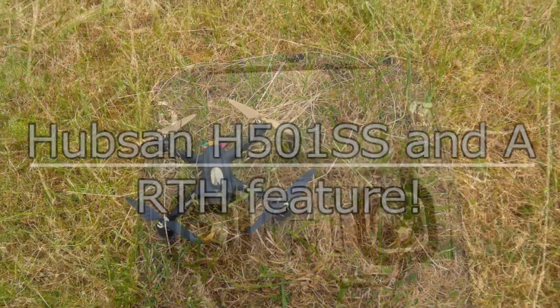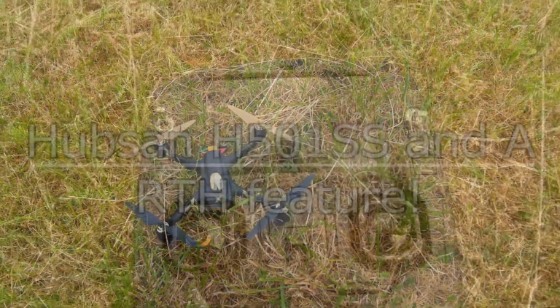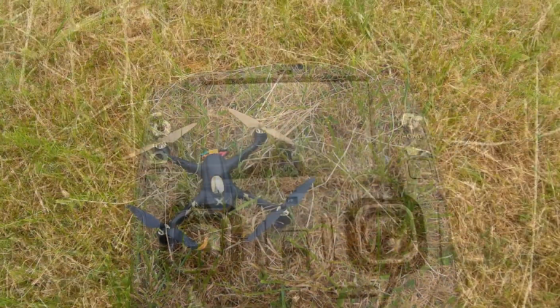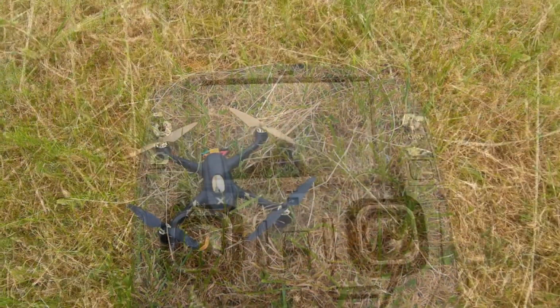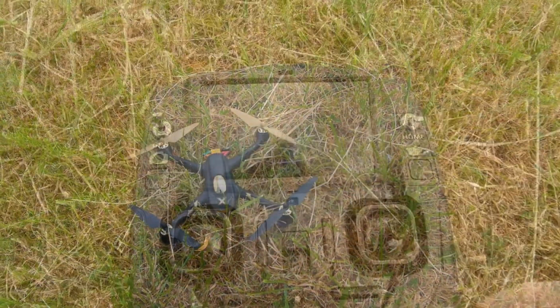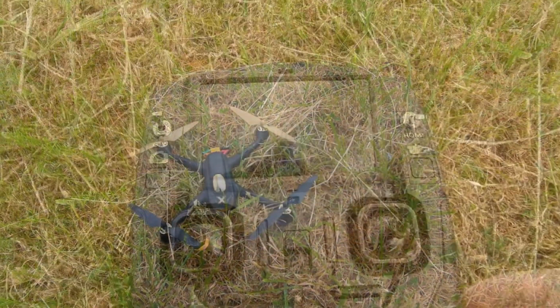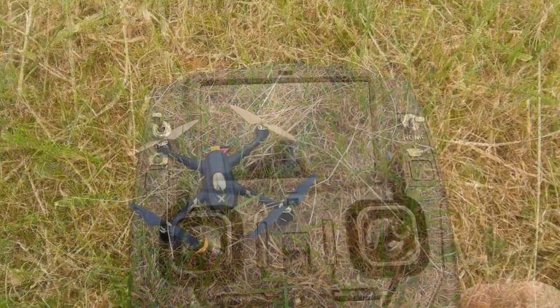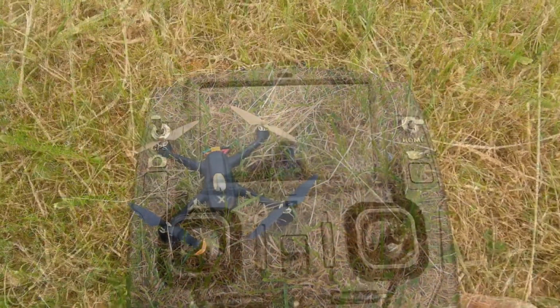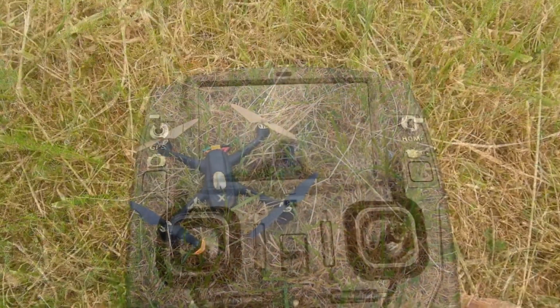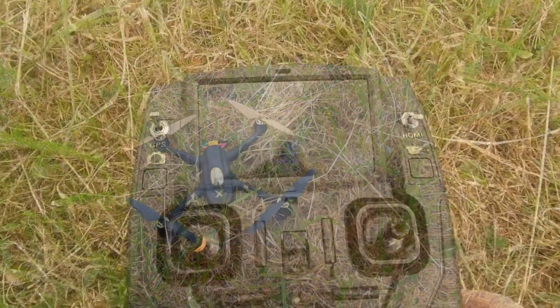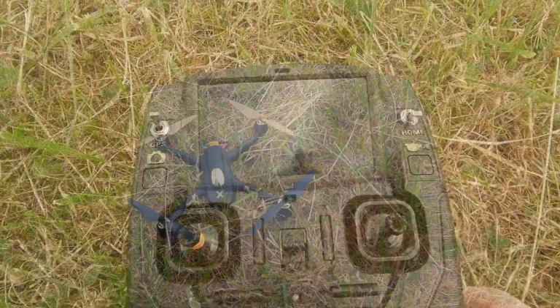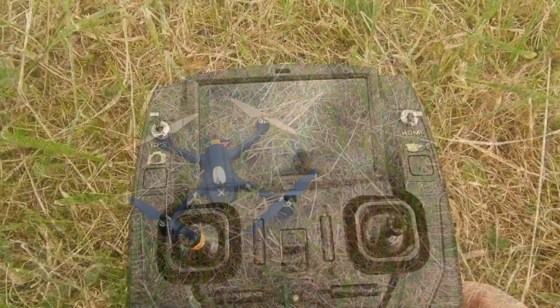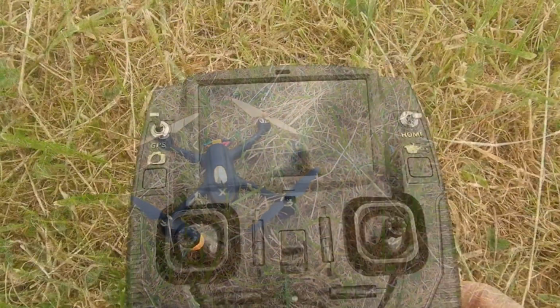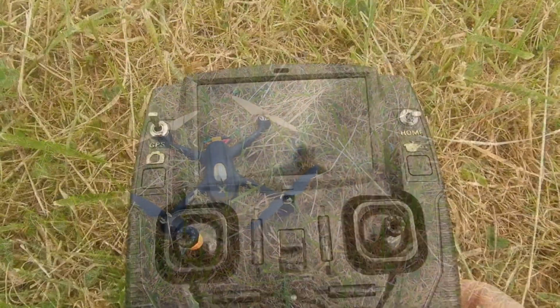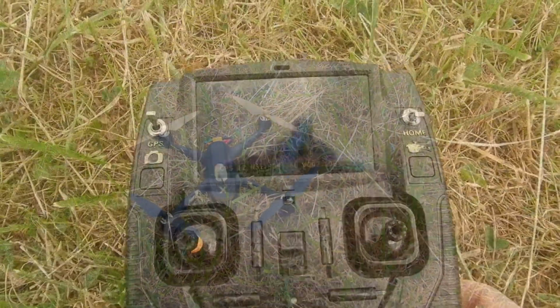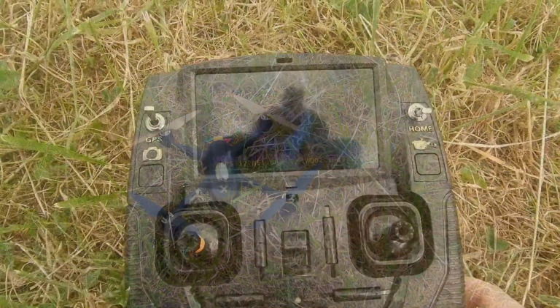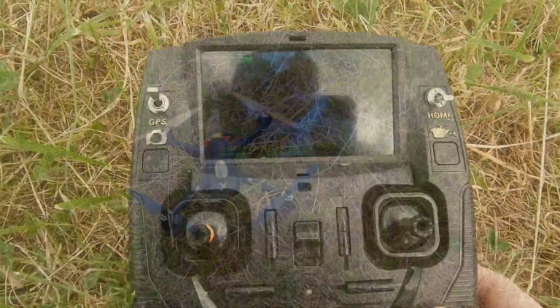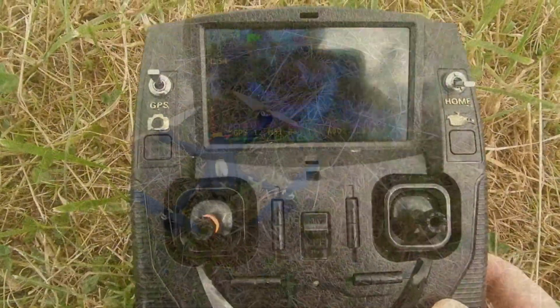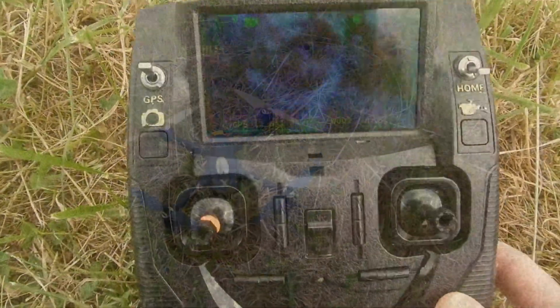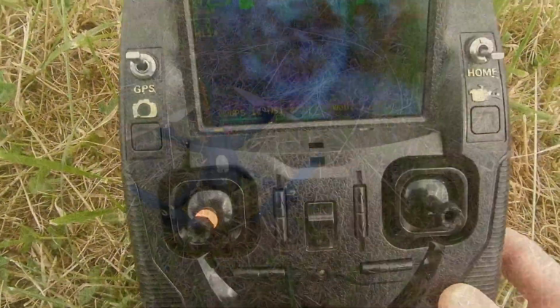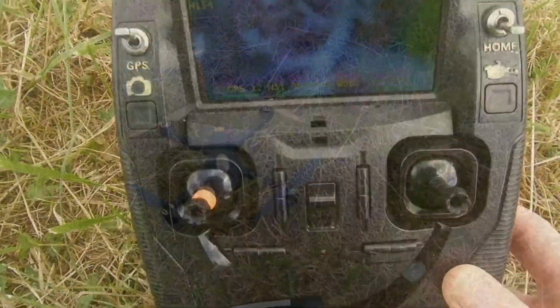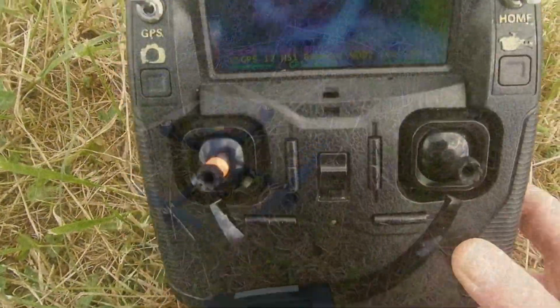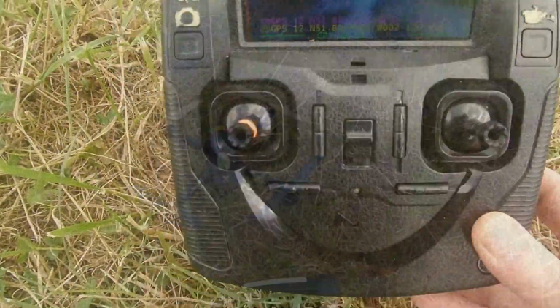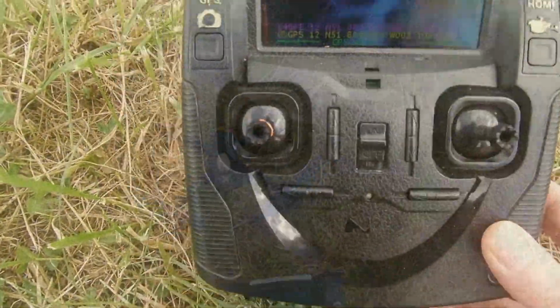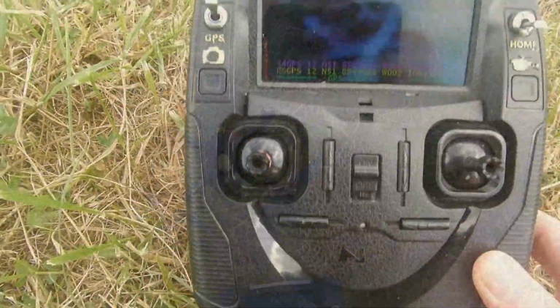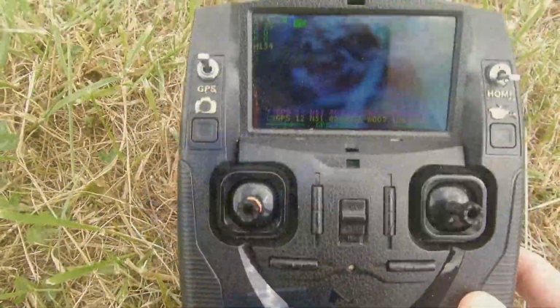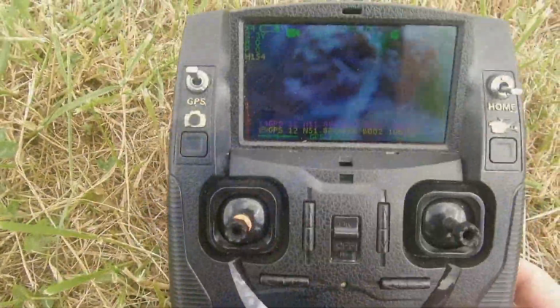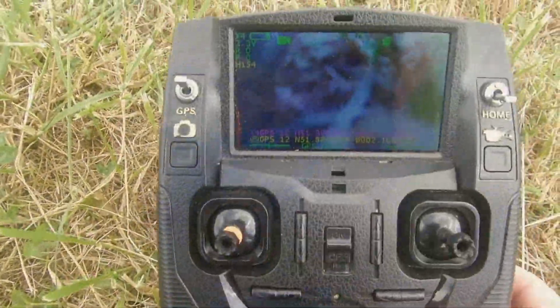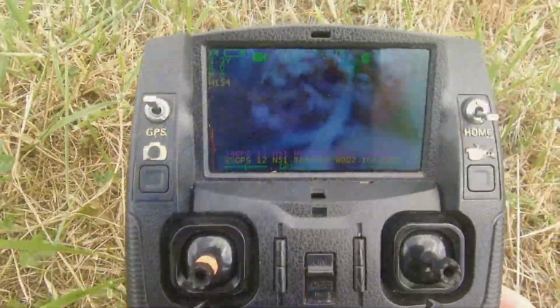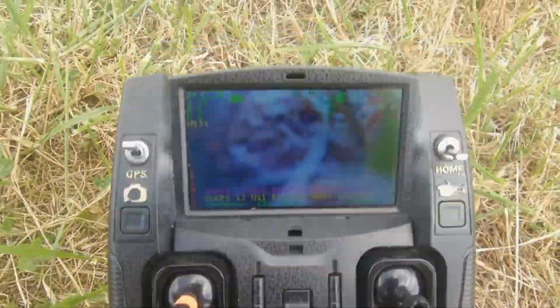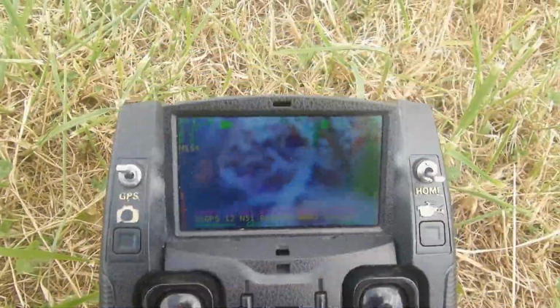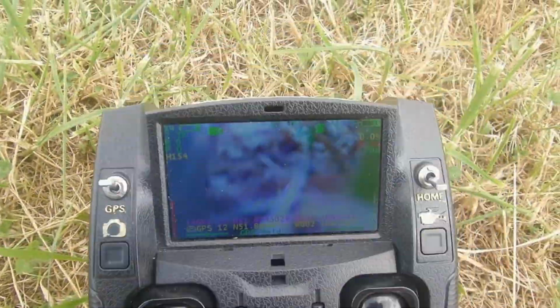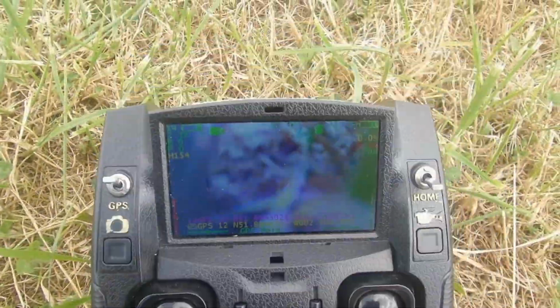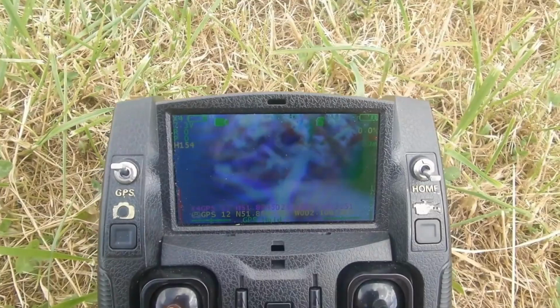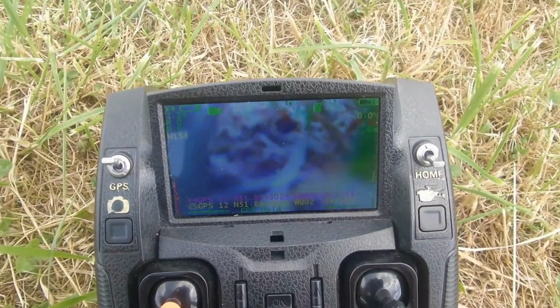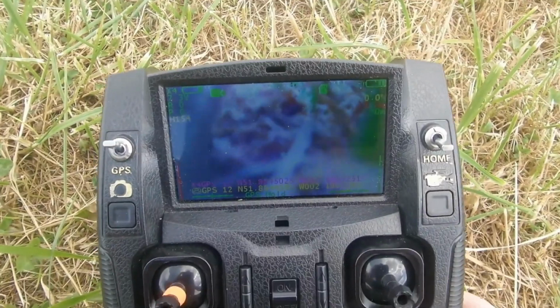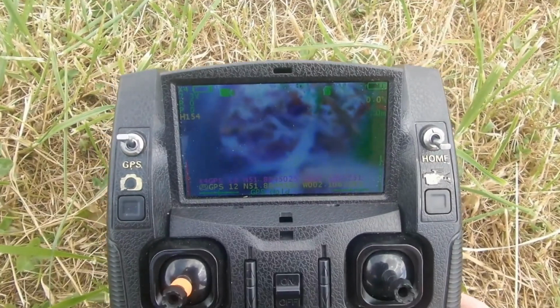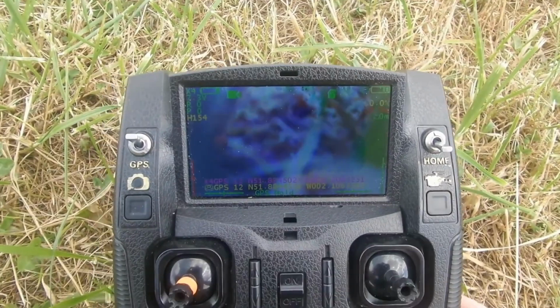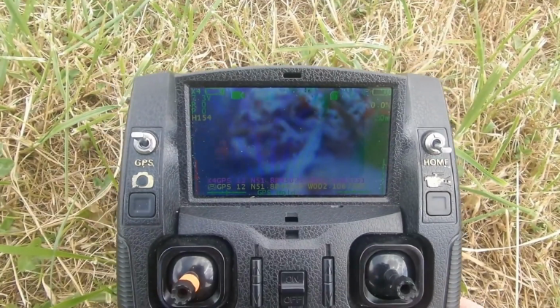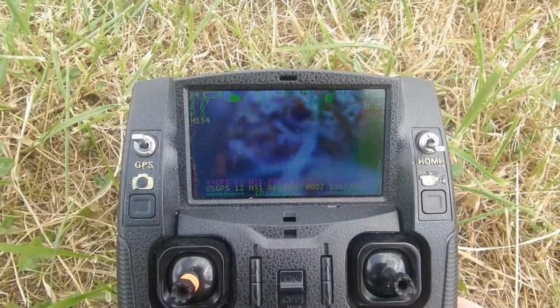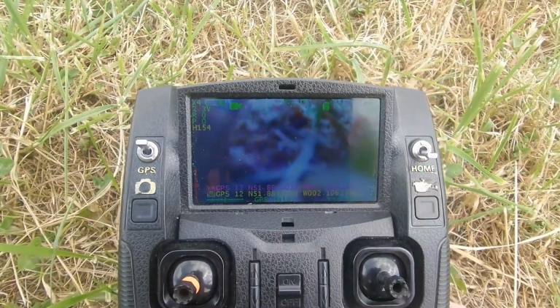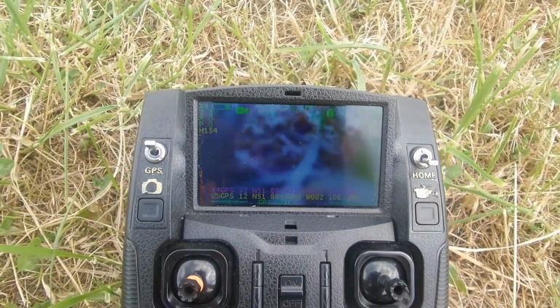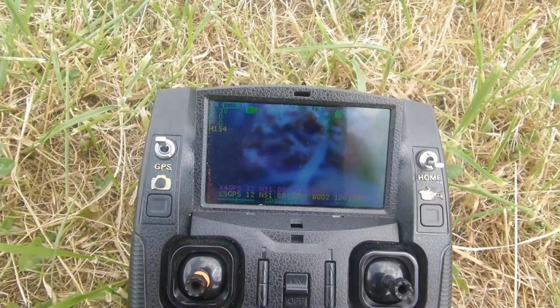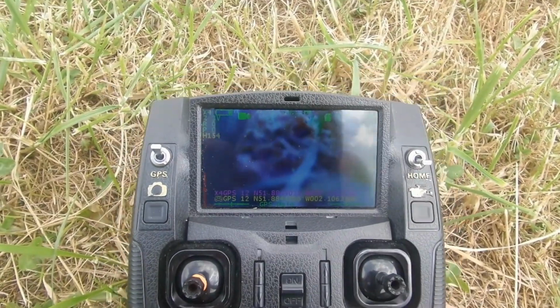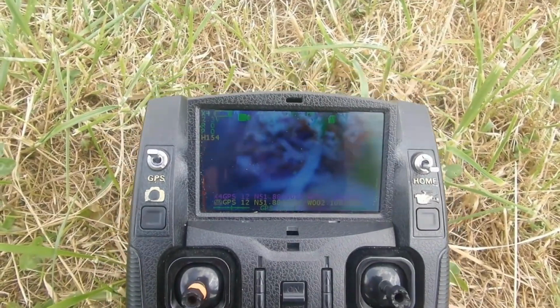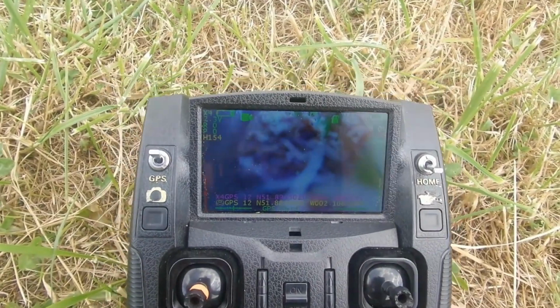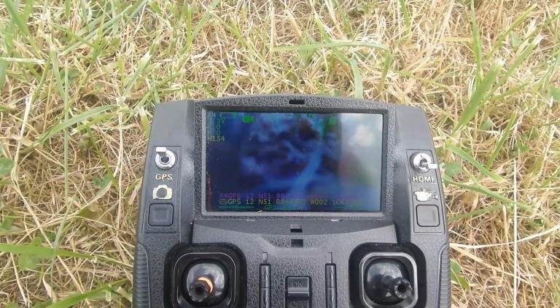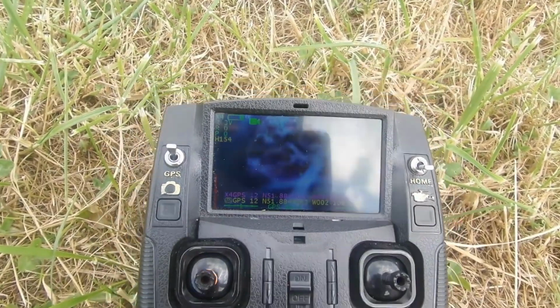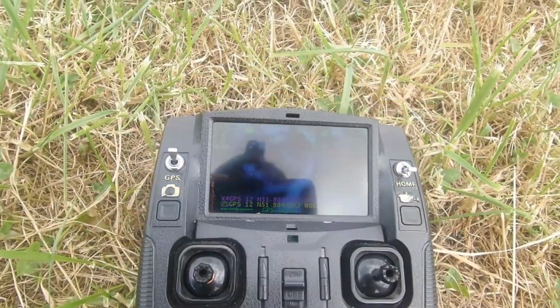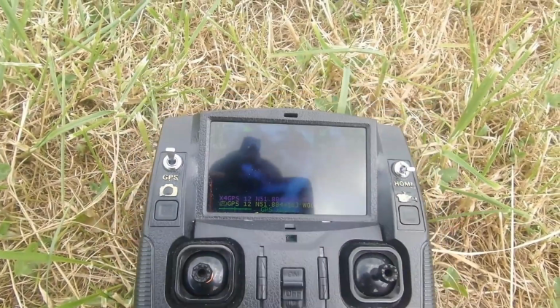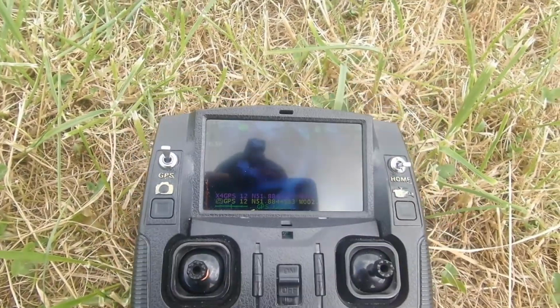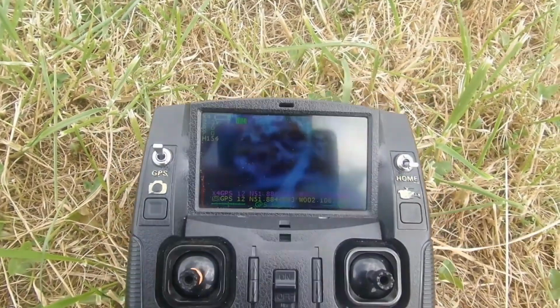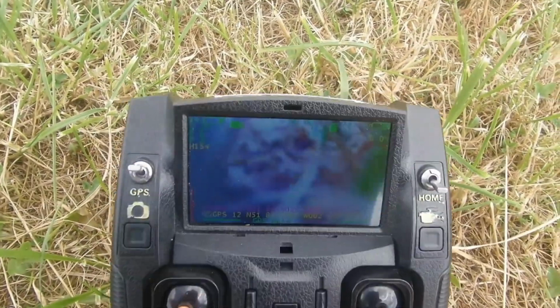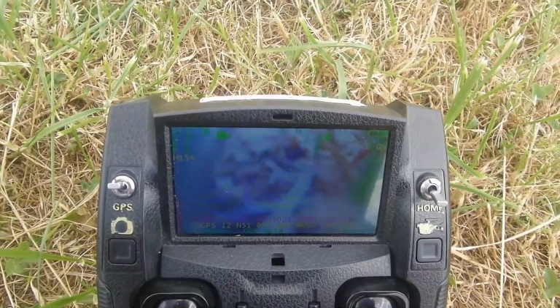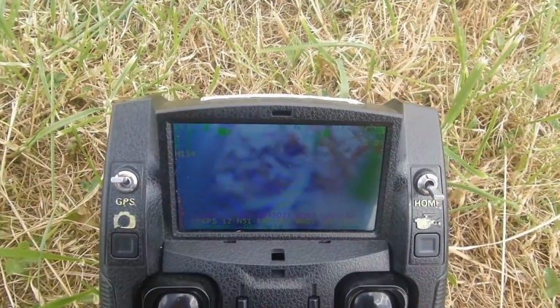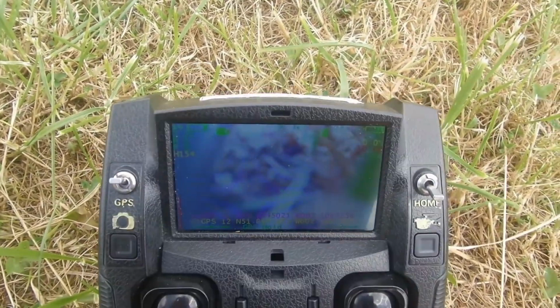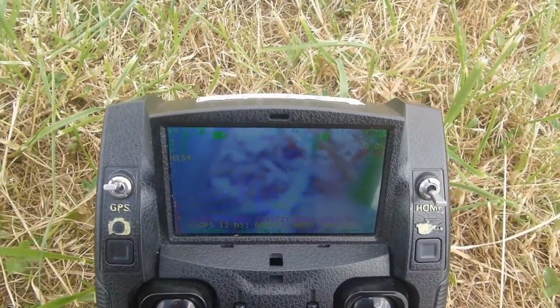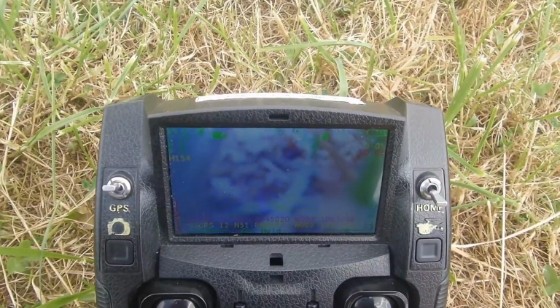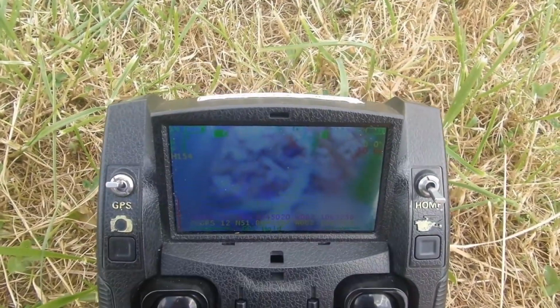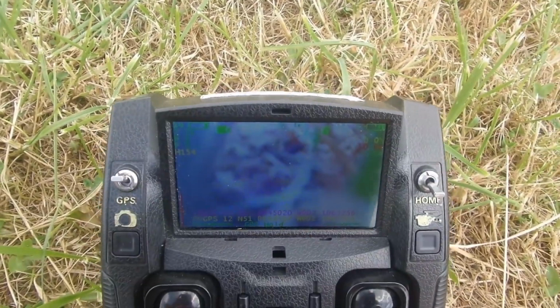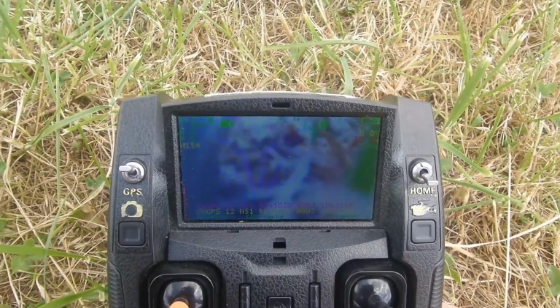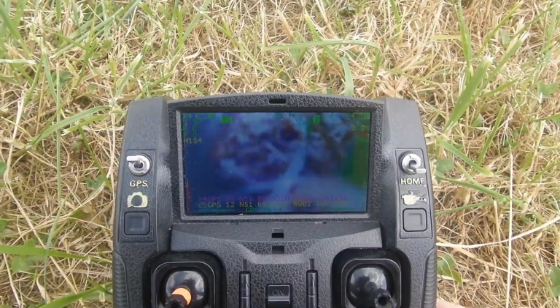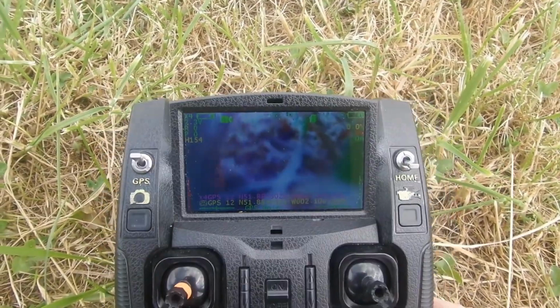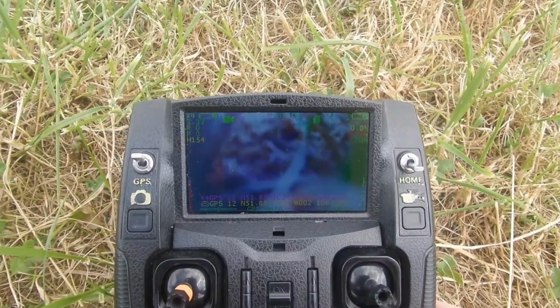Hi, good day folks and welcome back. Today I'm going to show you a little undocumented feature regarding the H501.